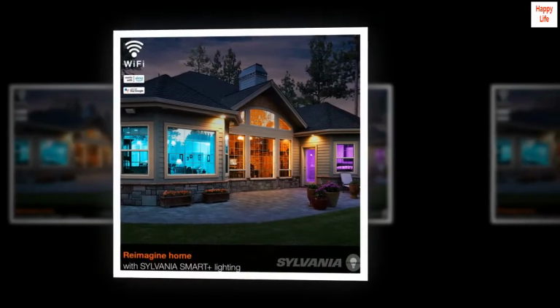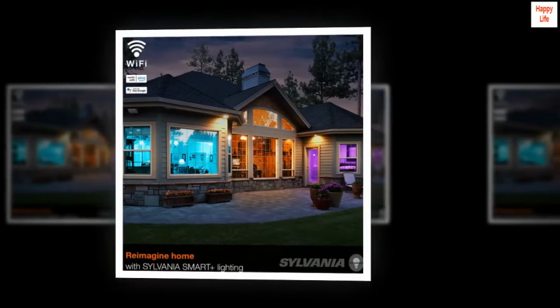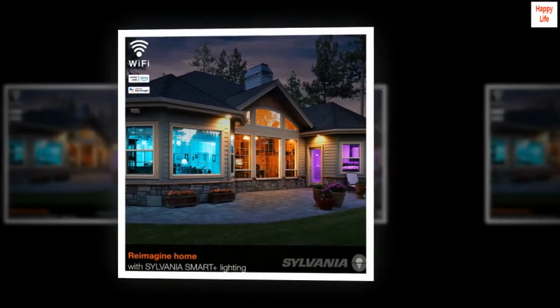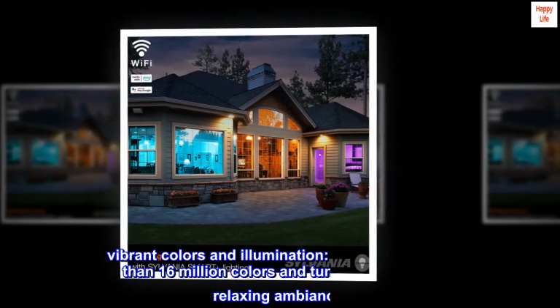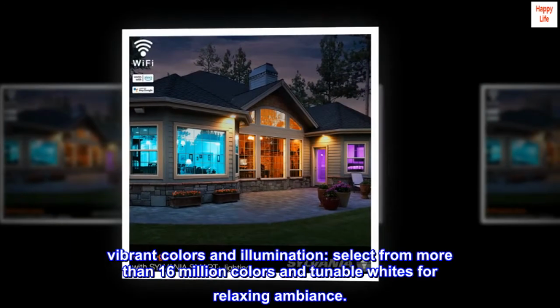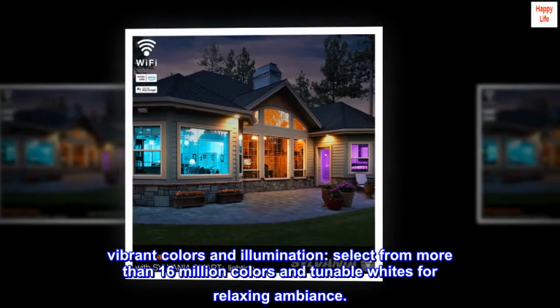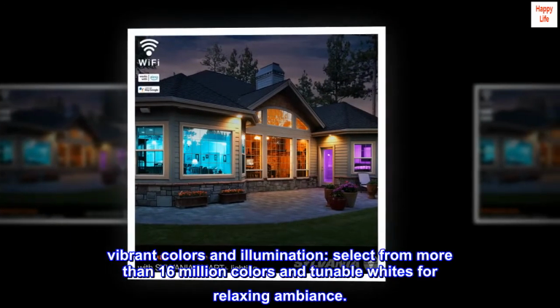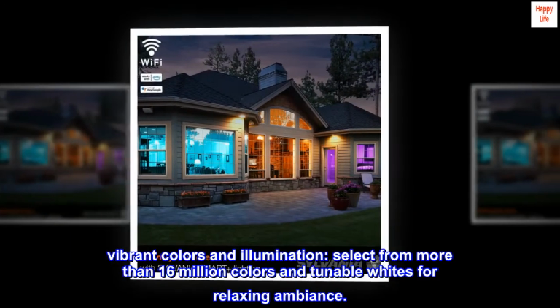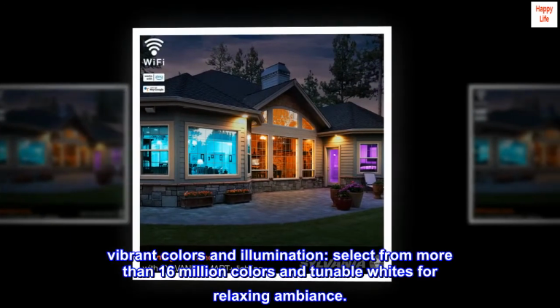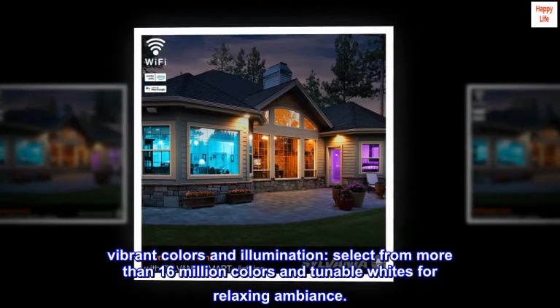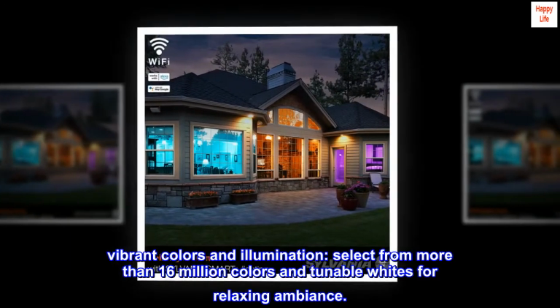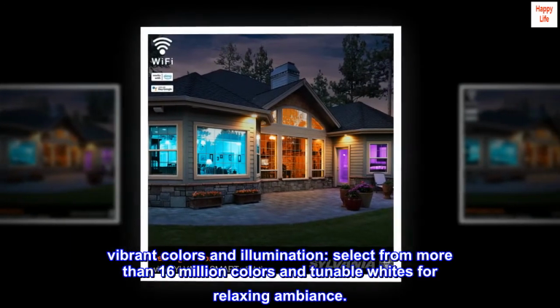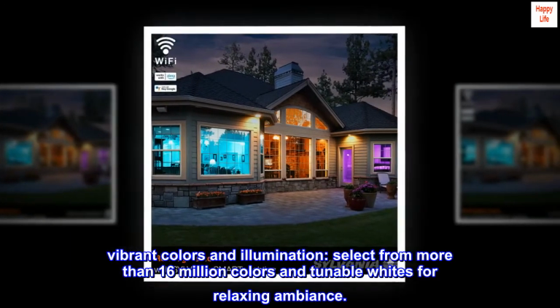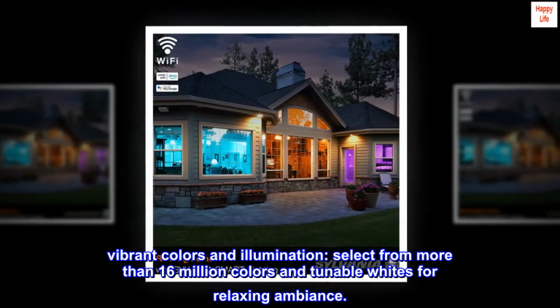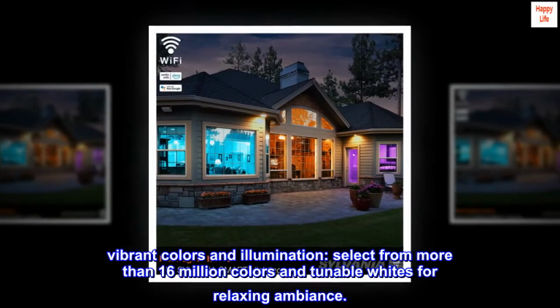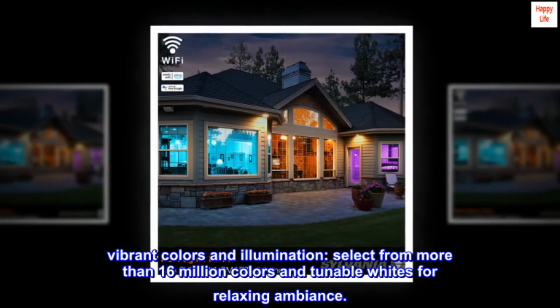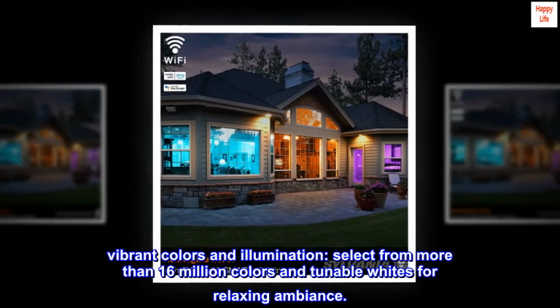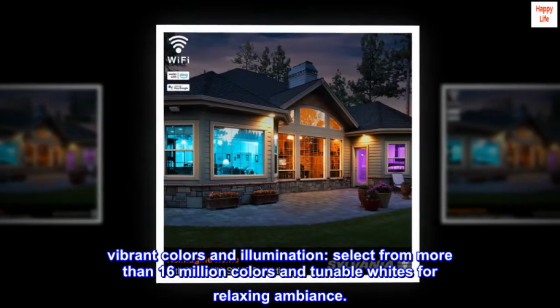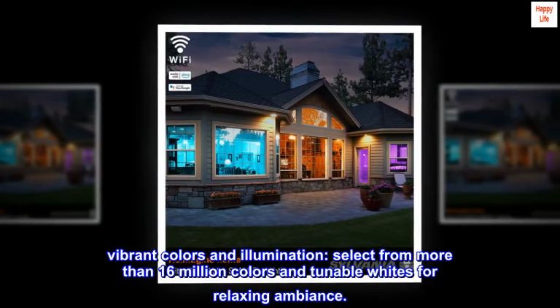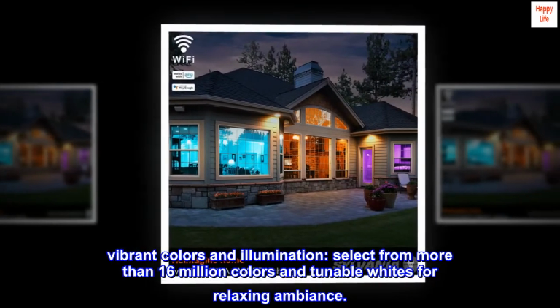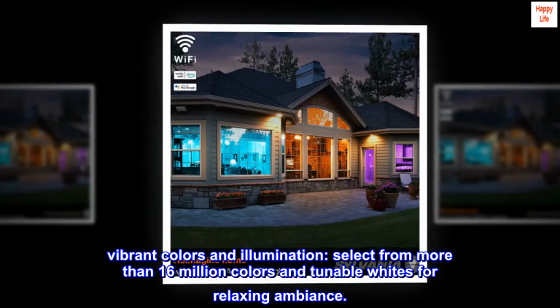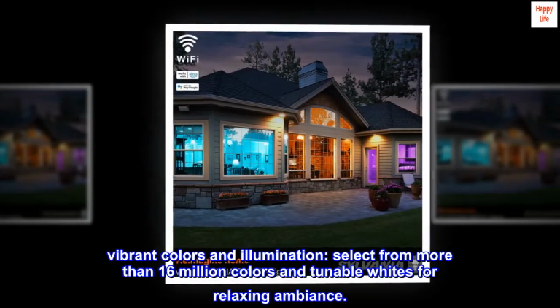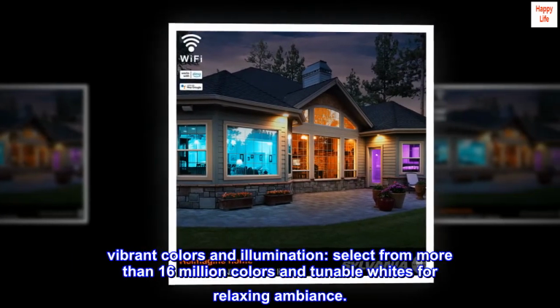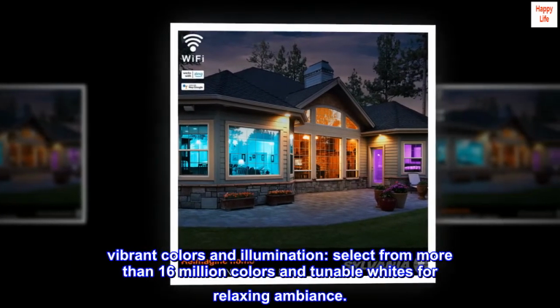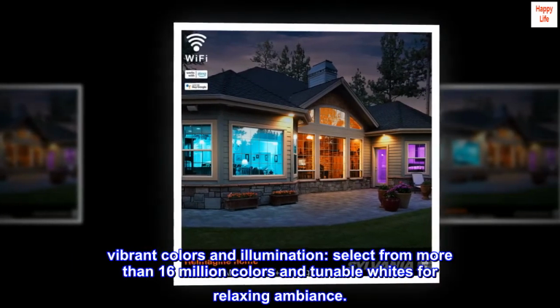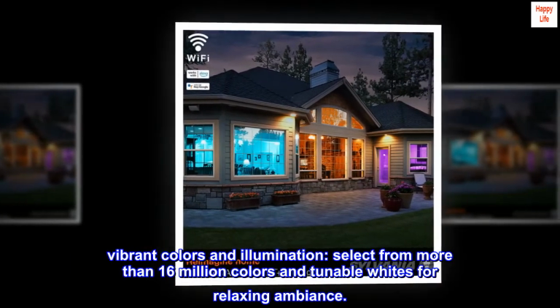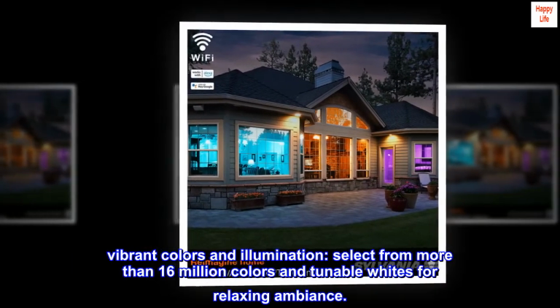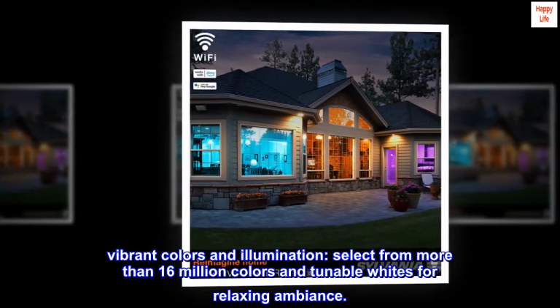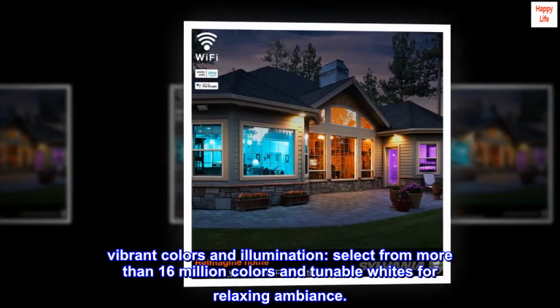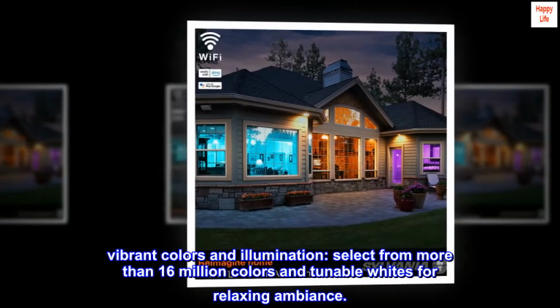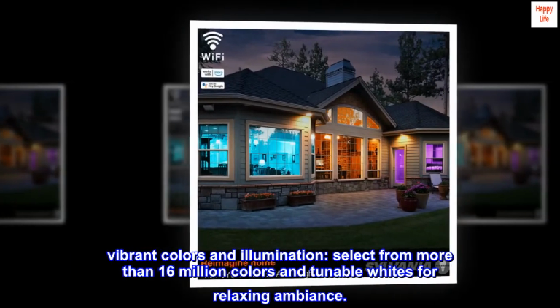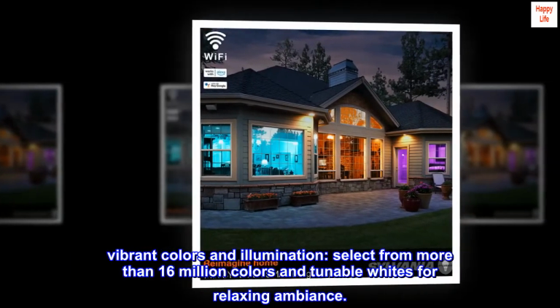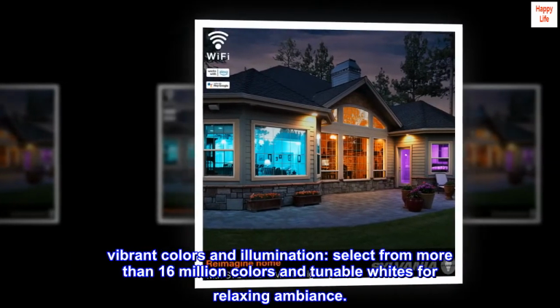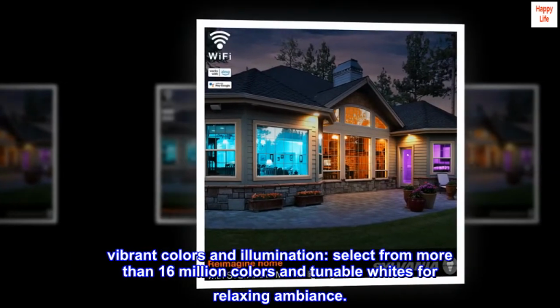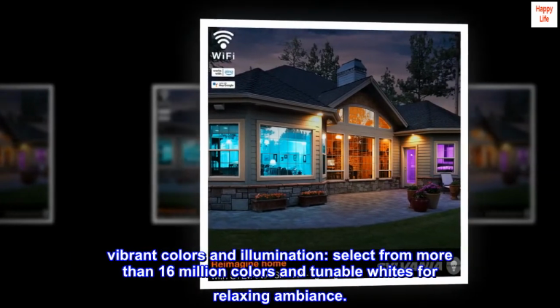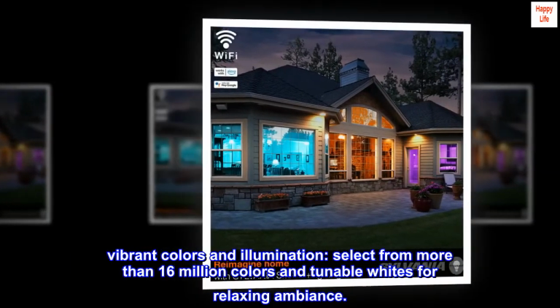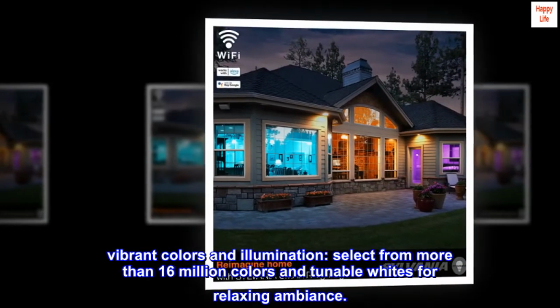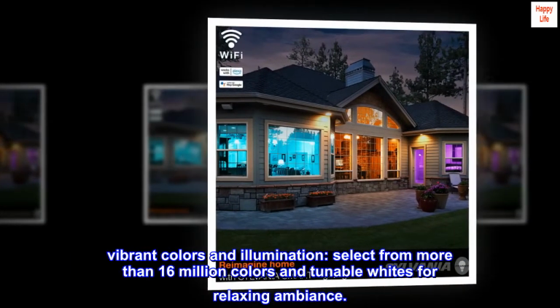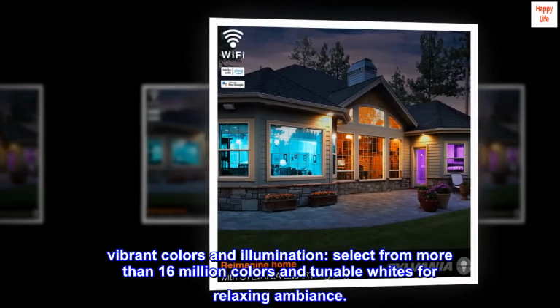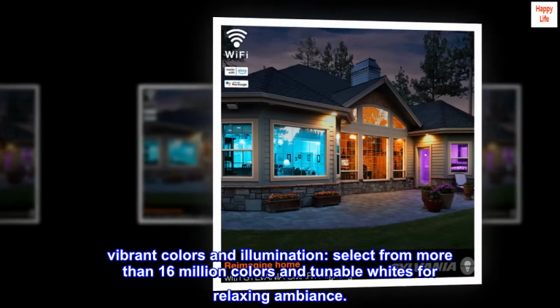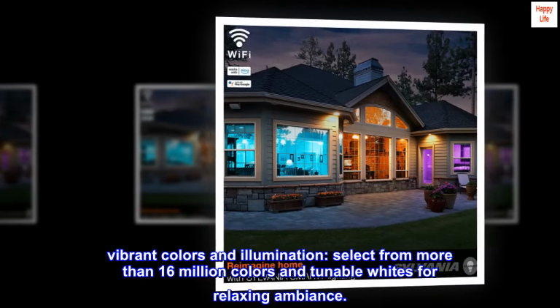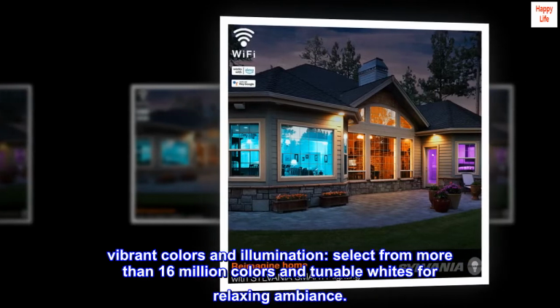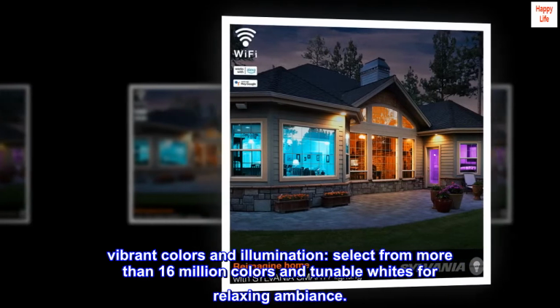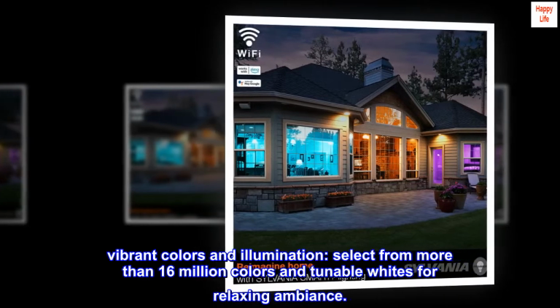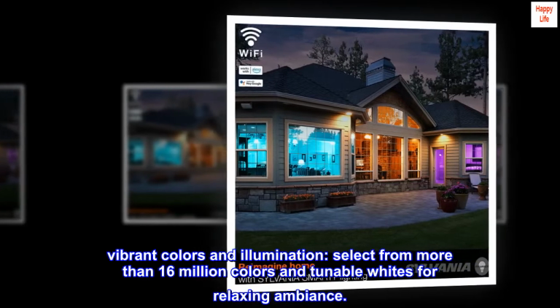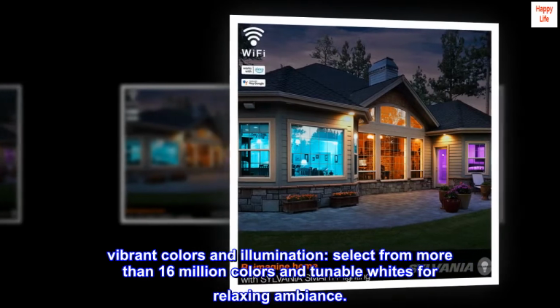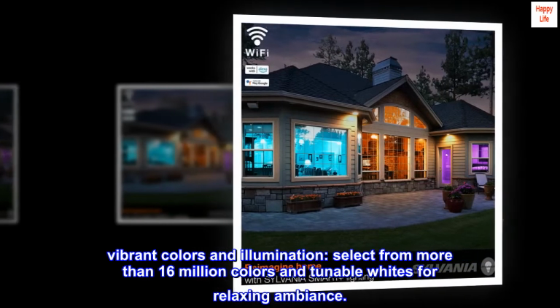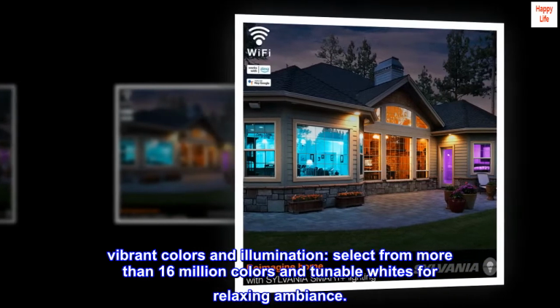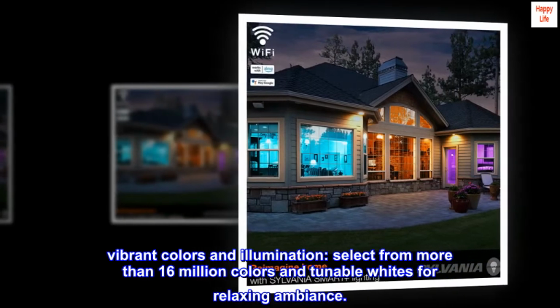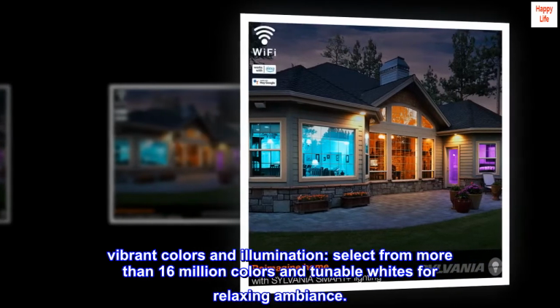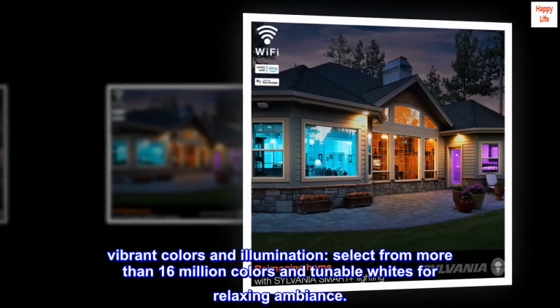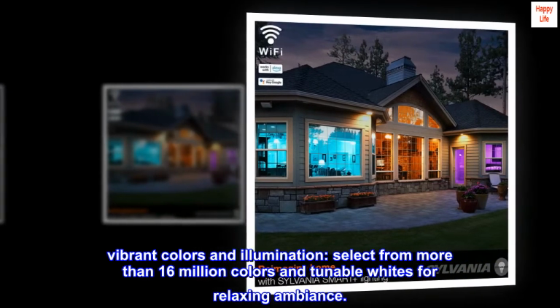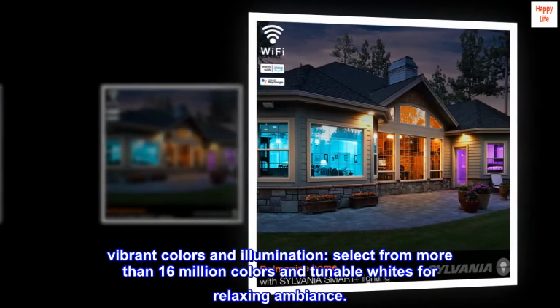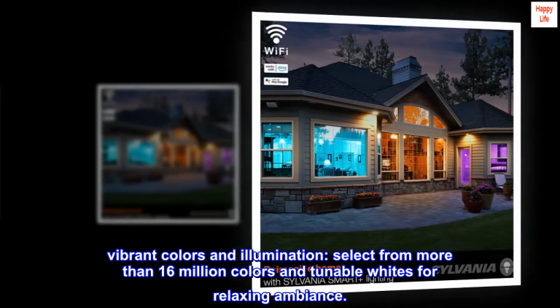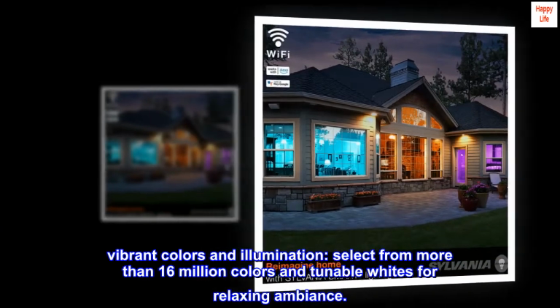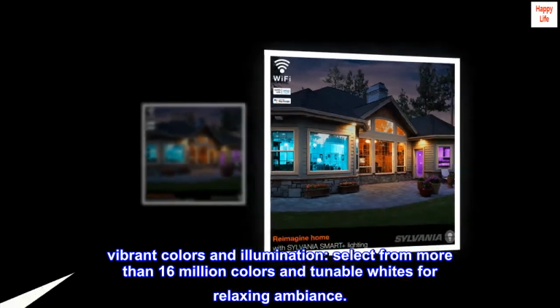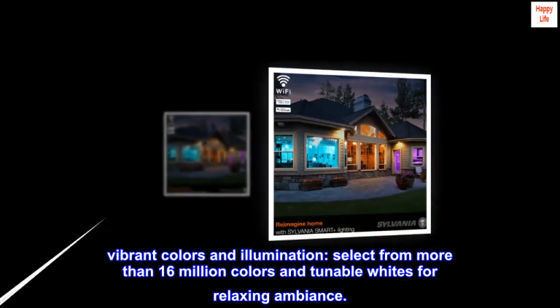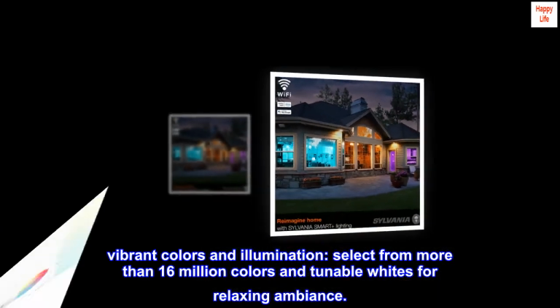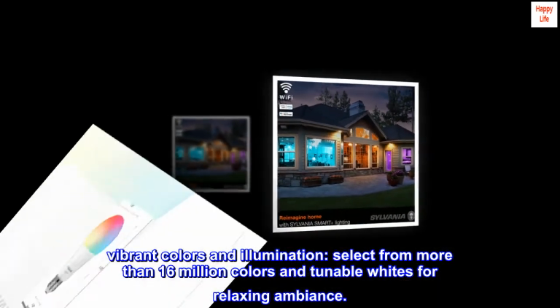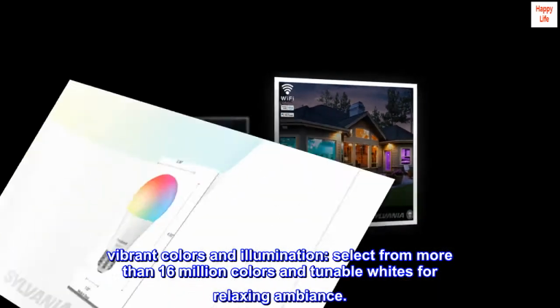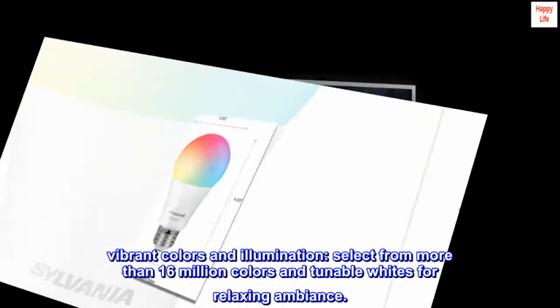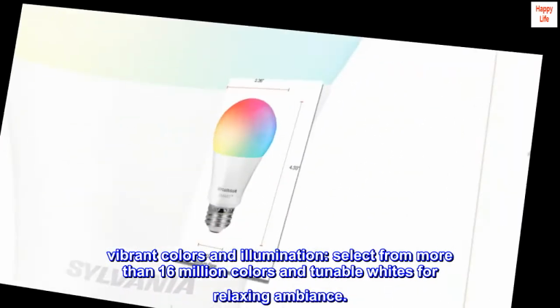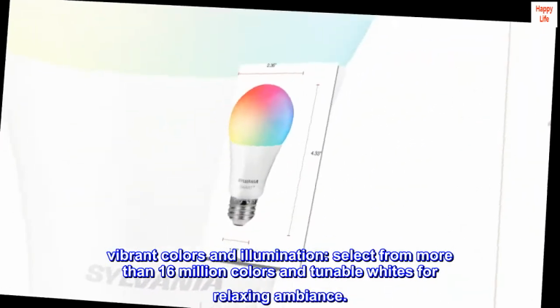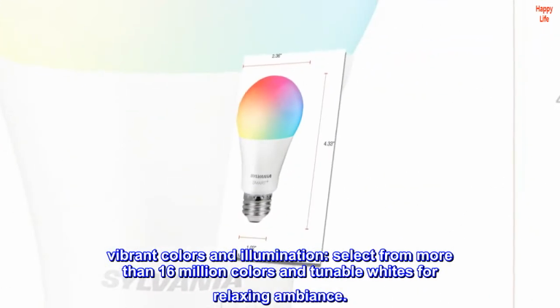Vibrant colors and illumination. Select from more than 16 million colors and tunable whites for a relaxing ambiance.